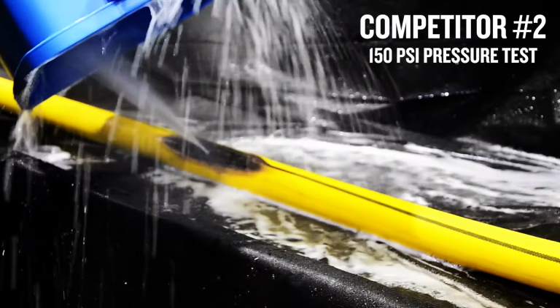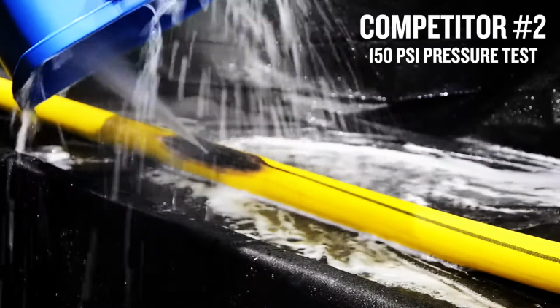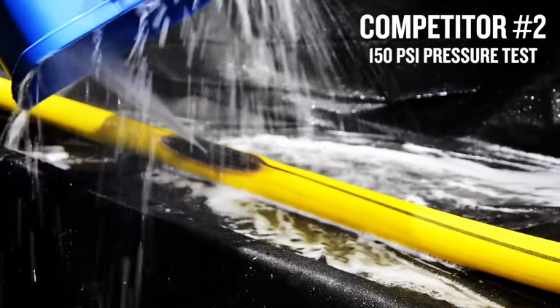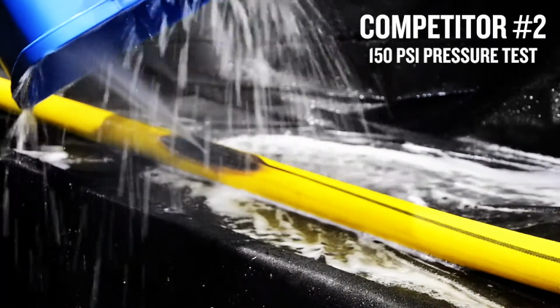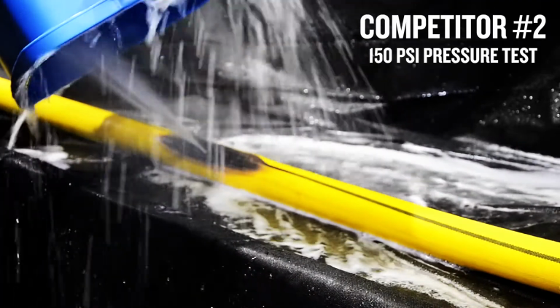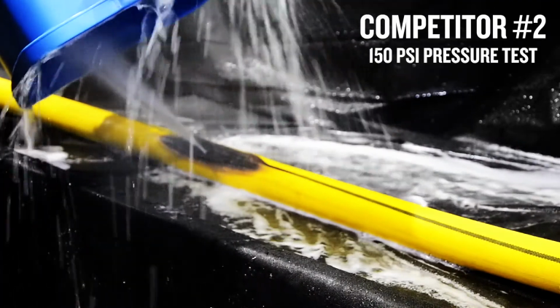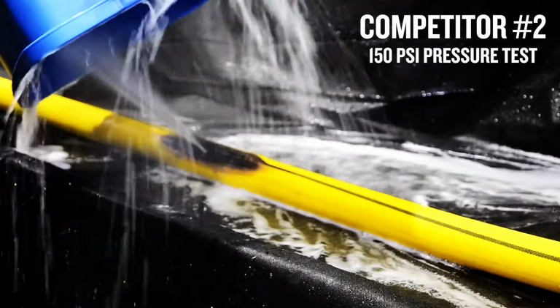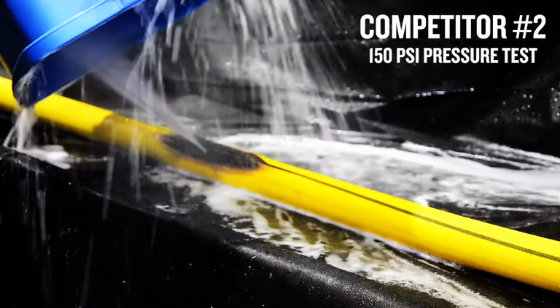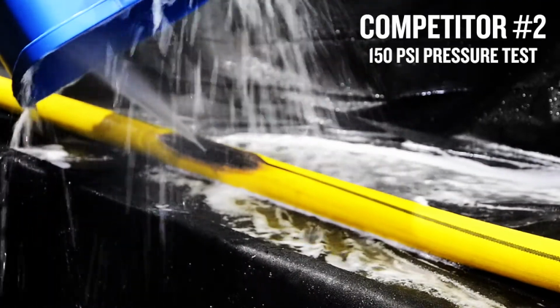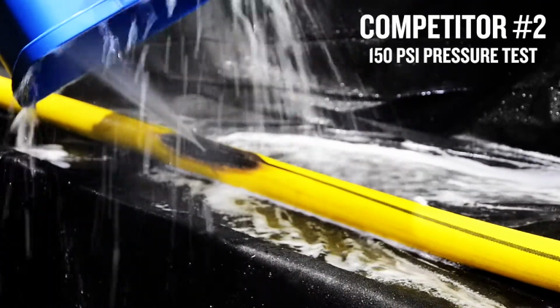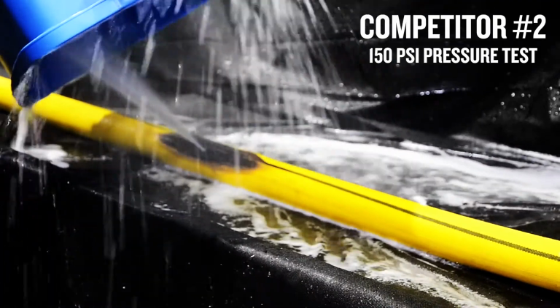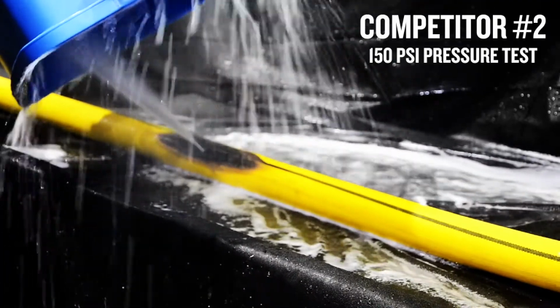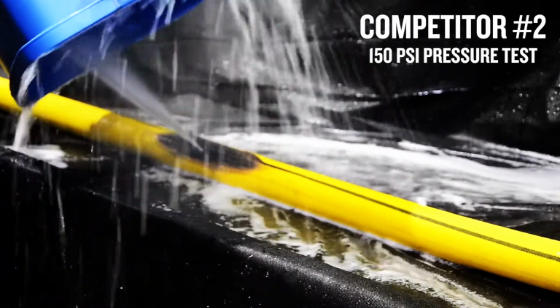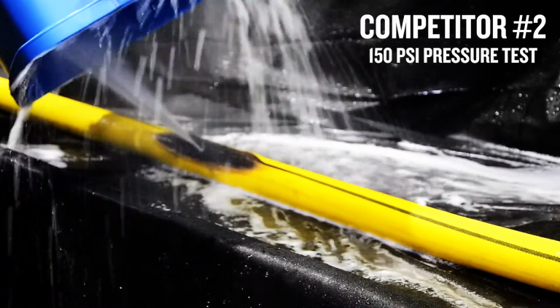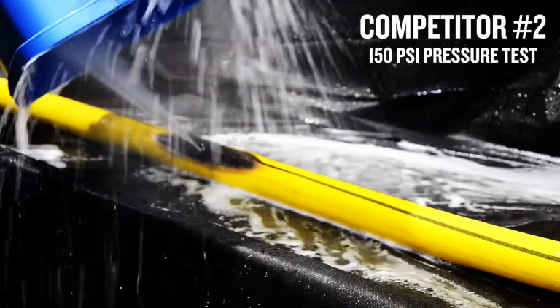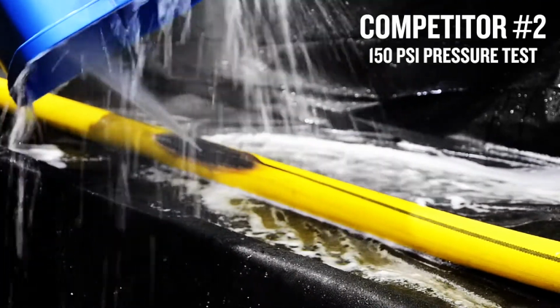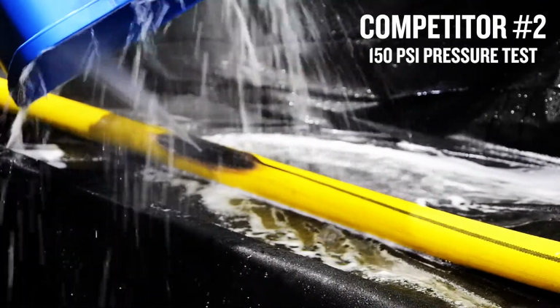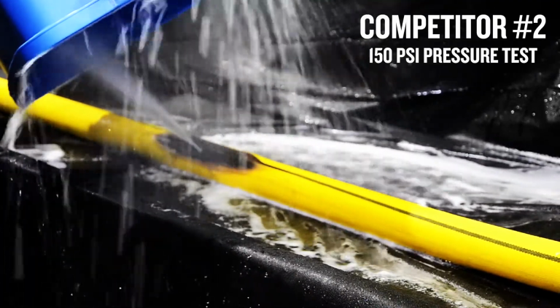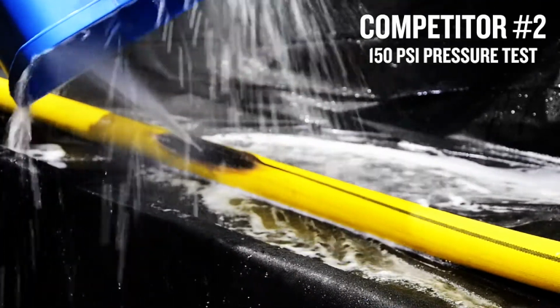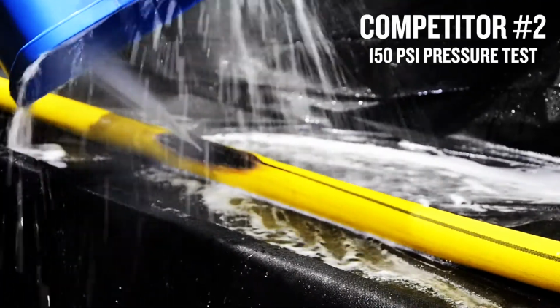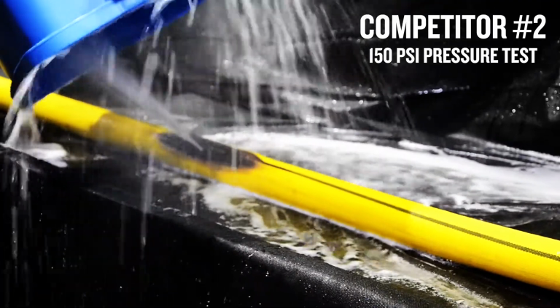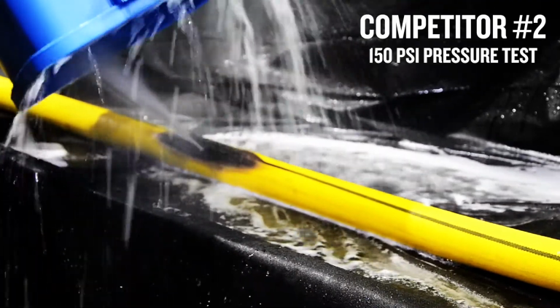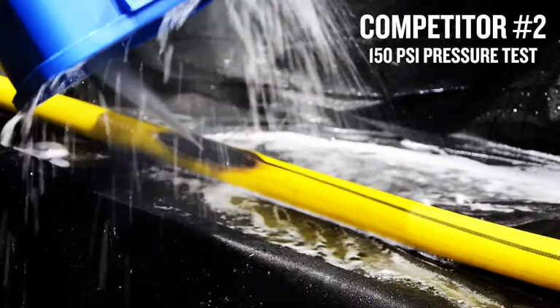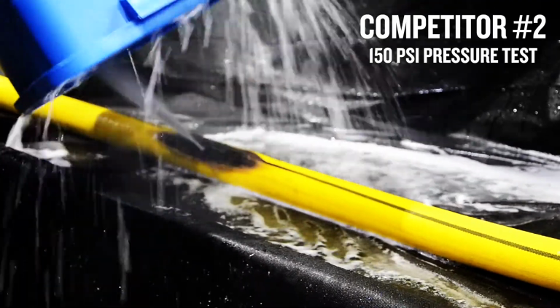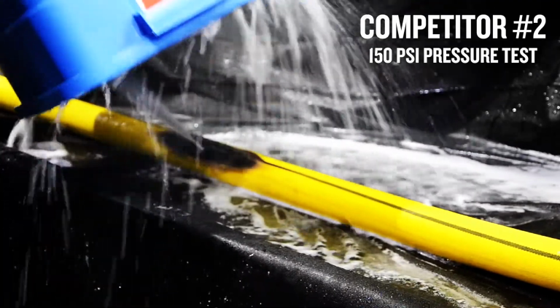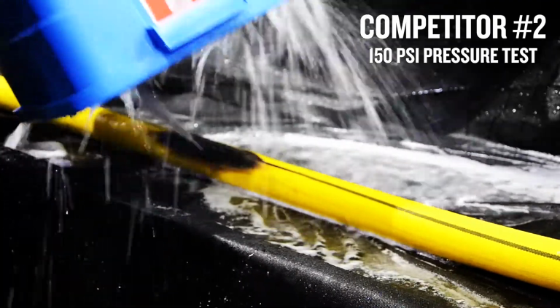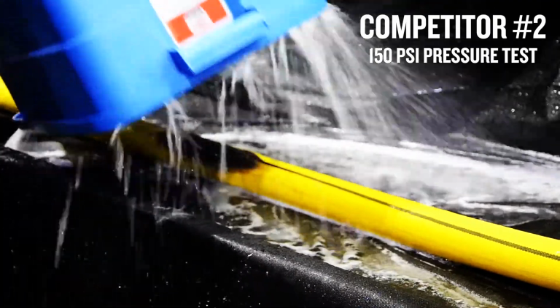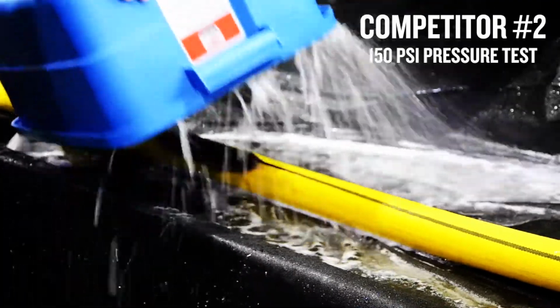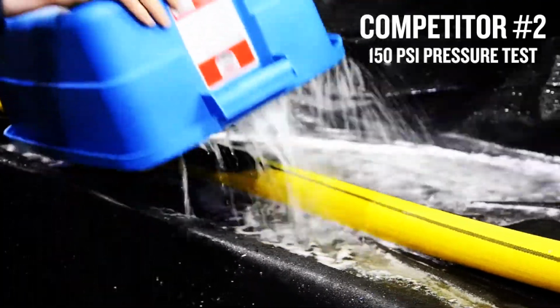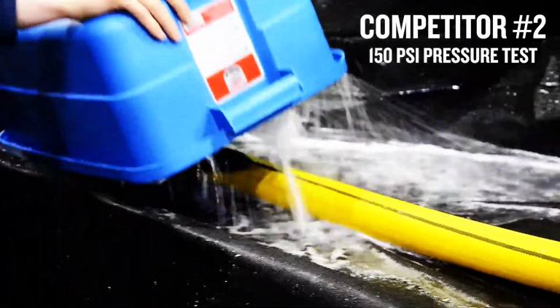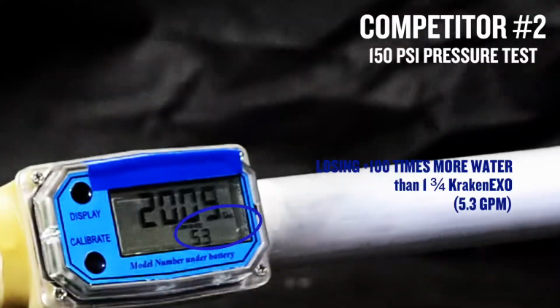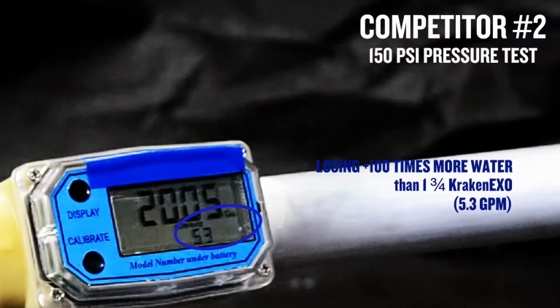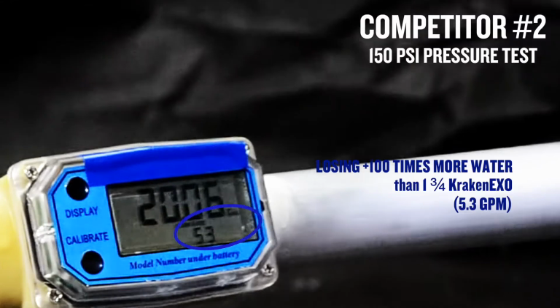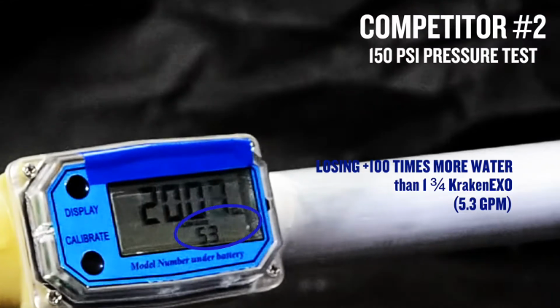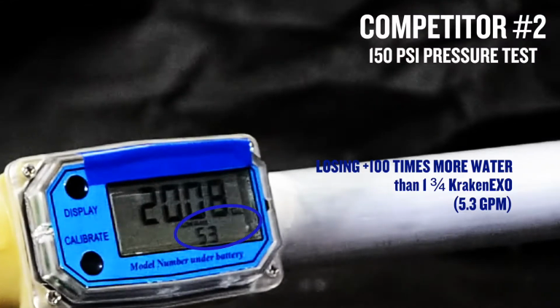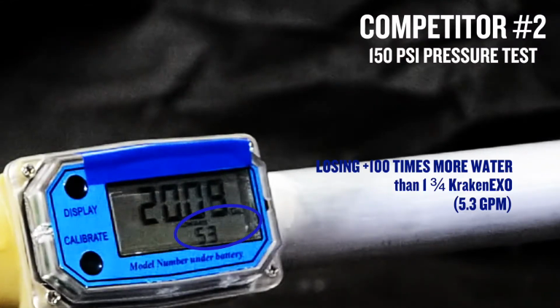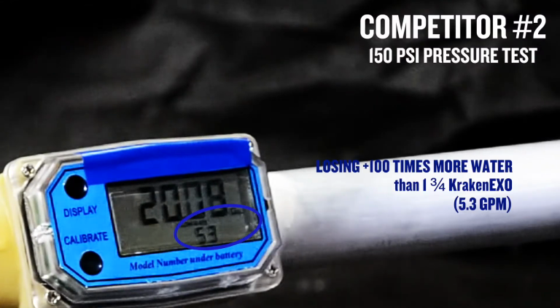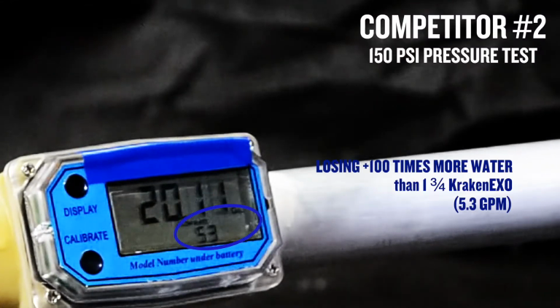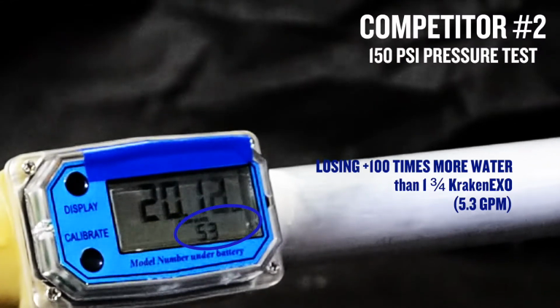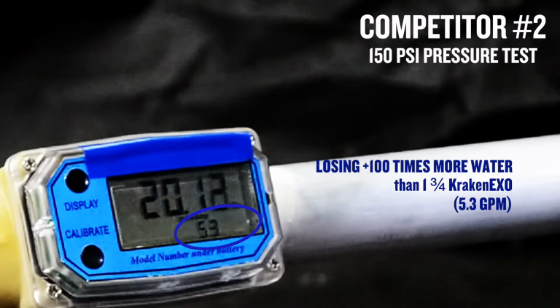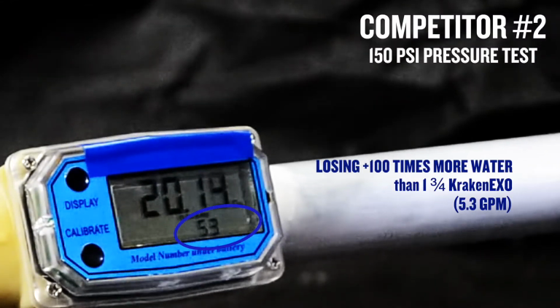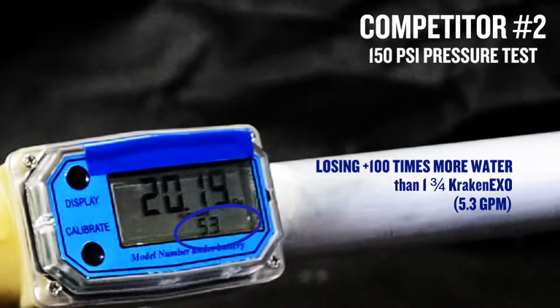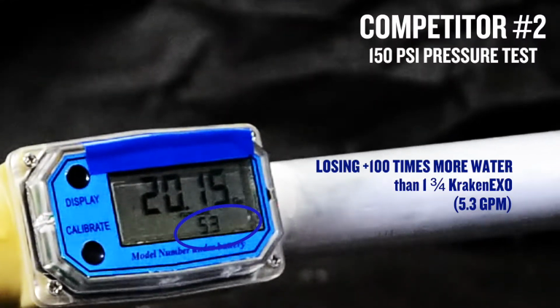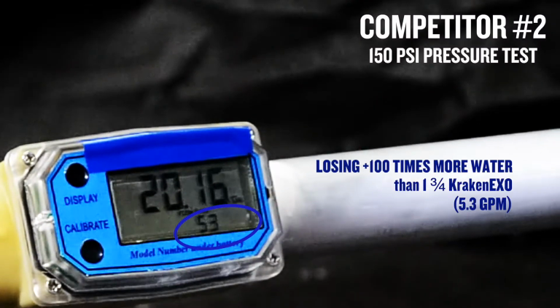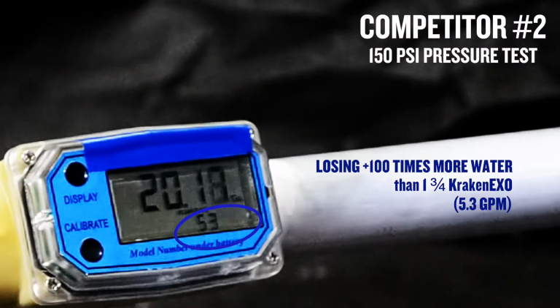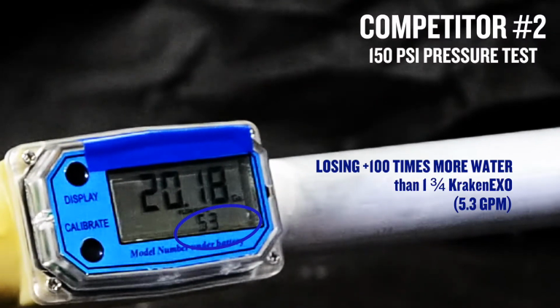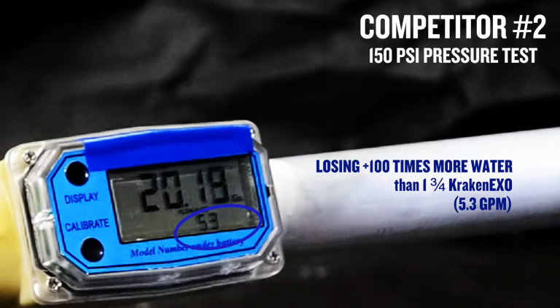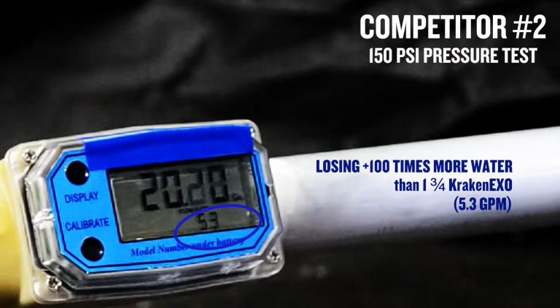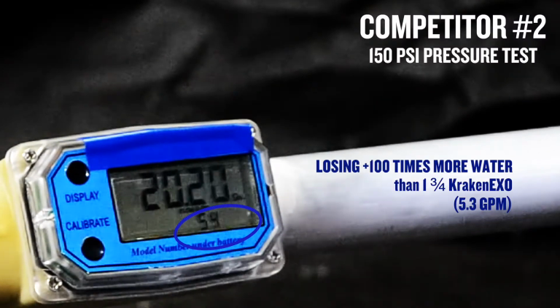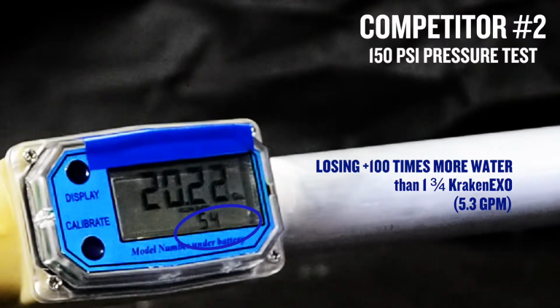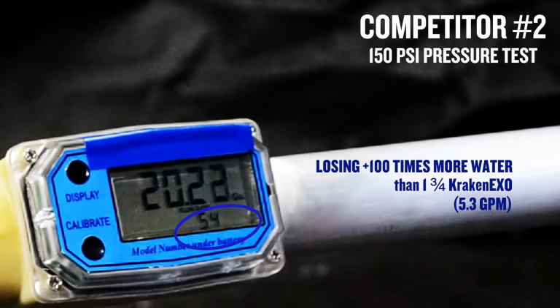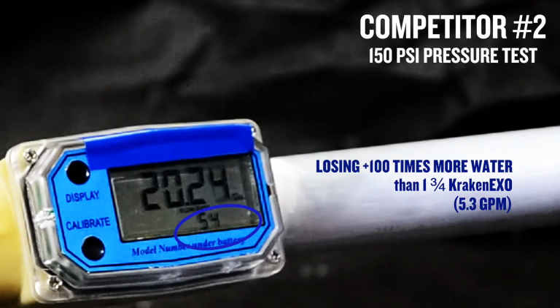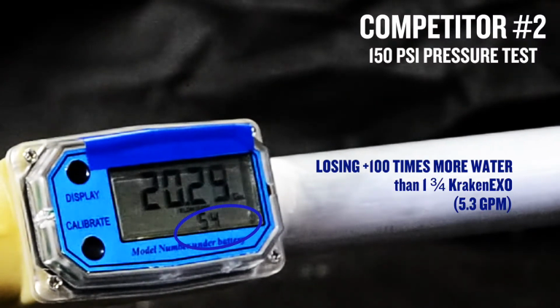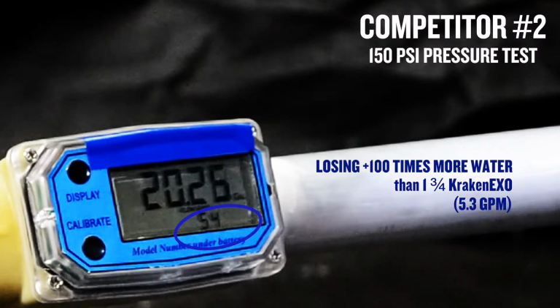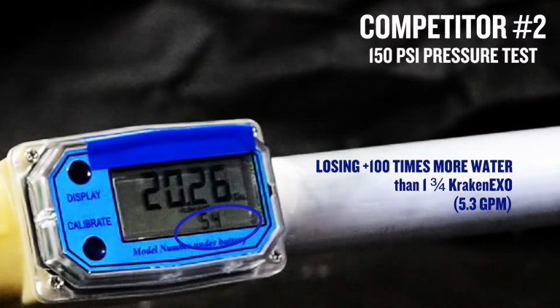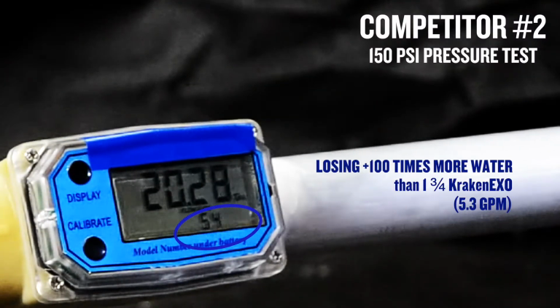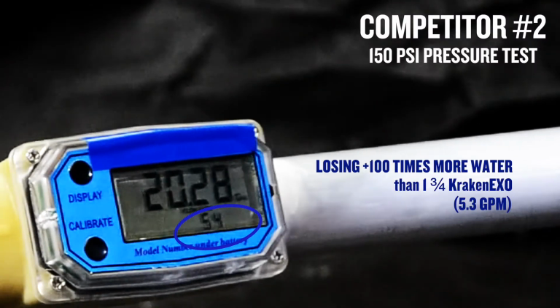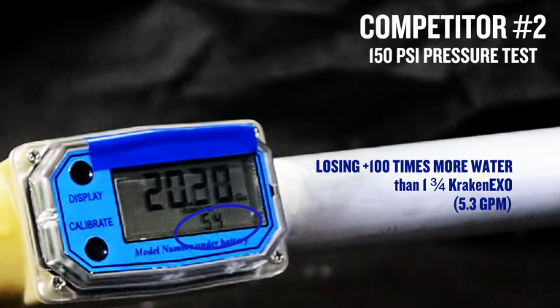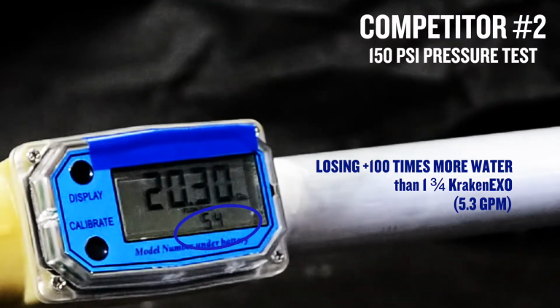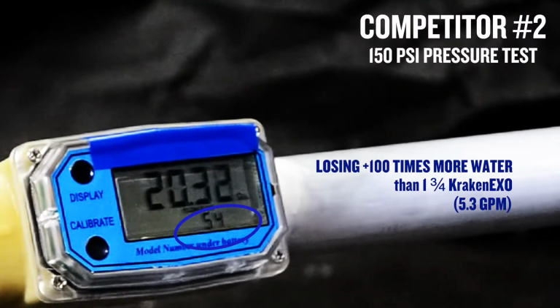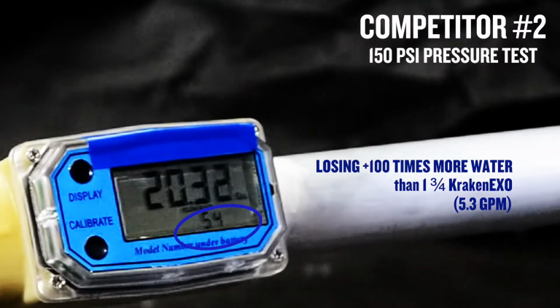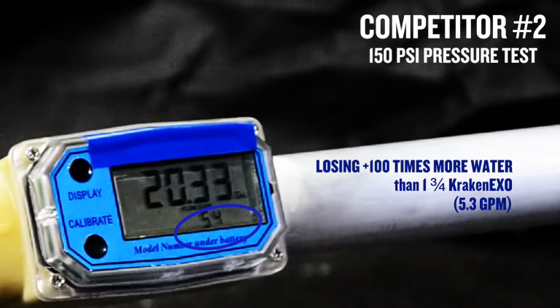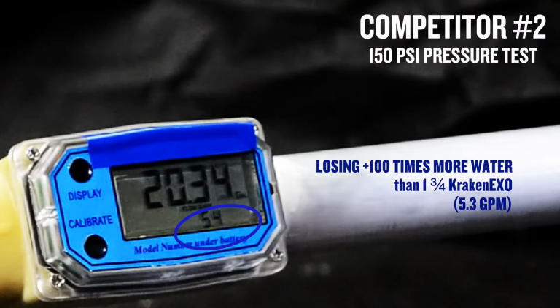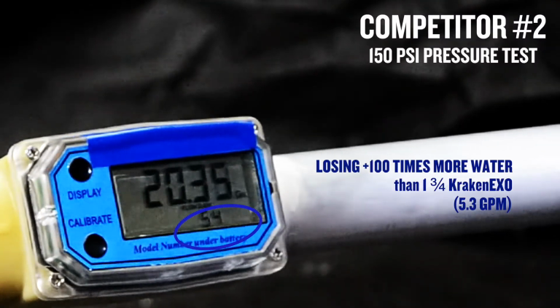This competitor's hose has been severely compromised and is losing over a hundred times as much water as the Kraken EXO.